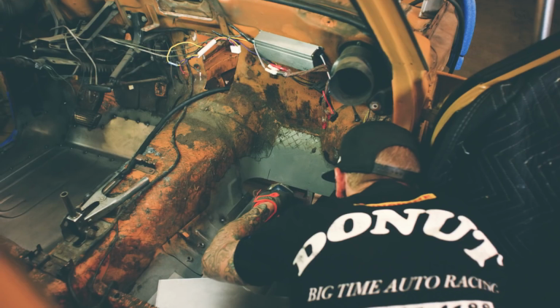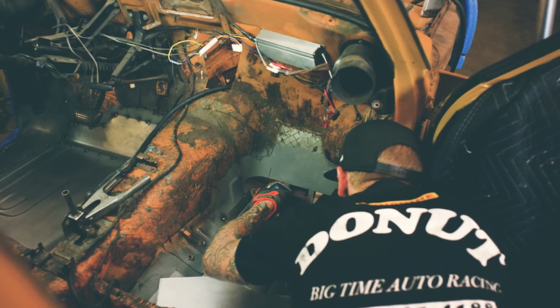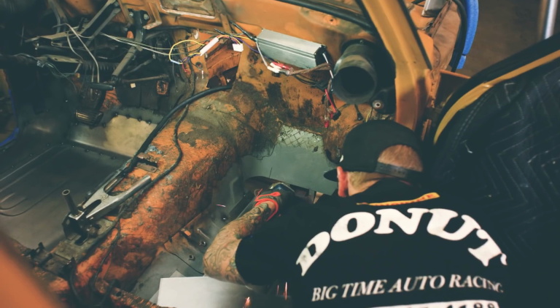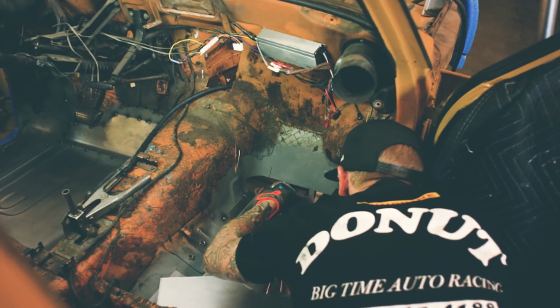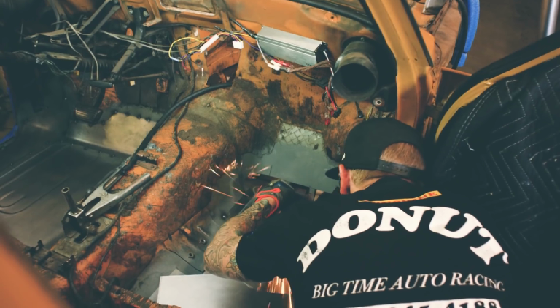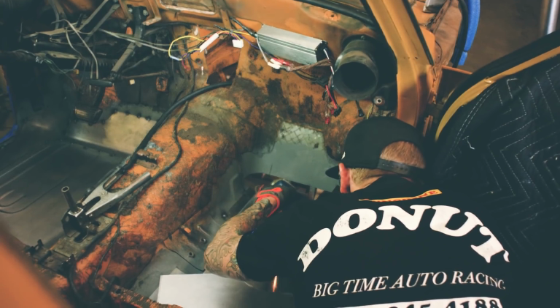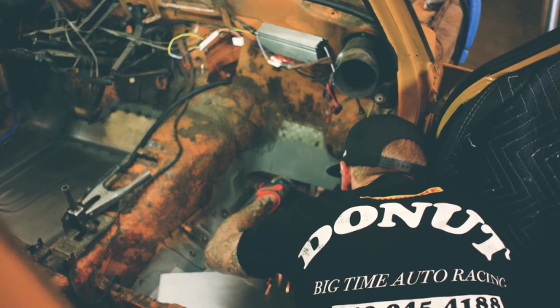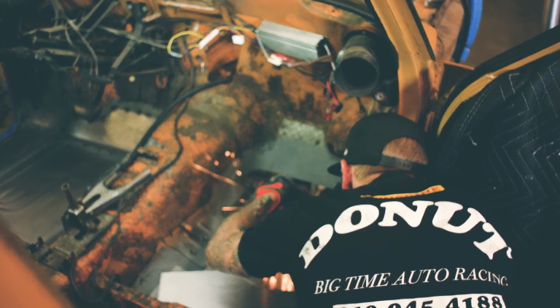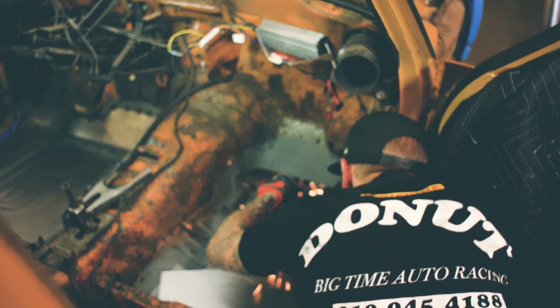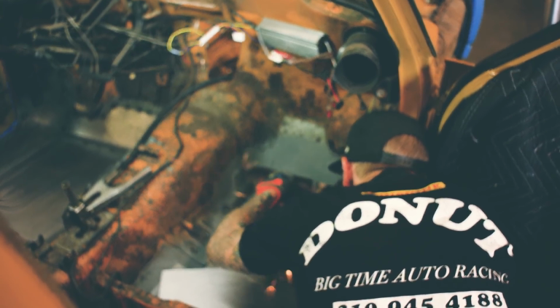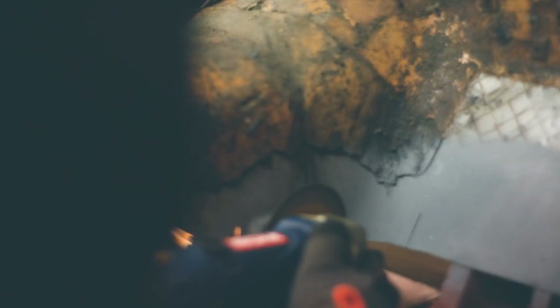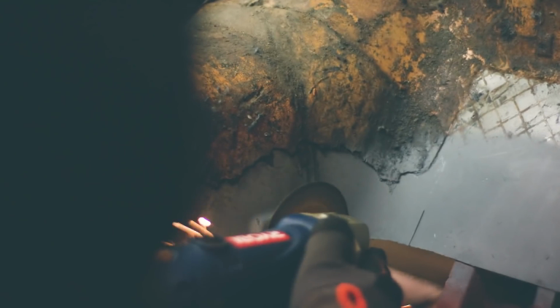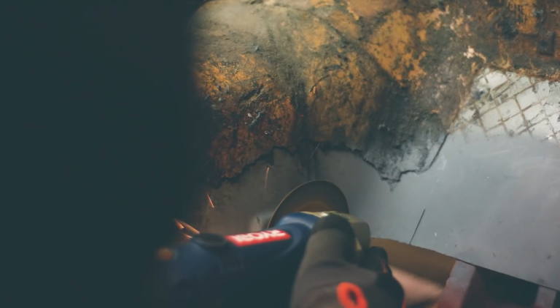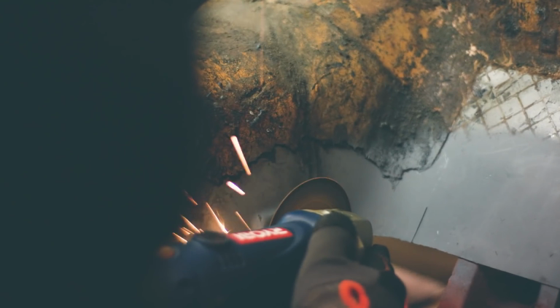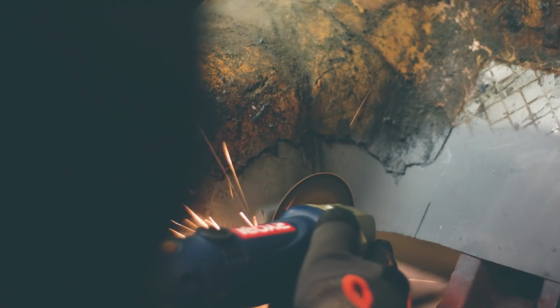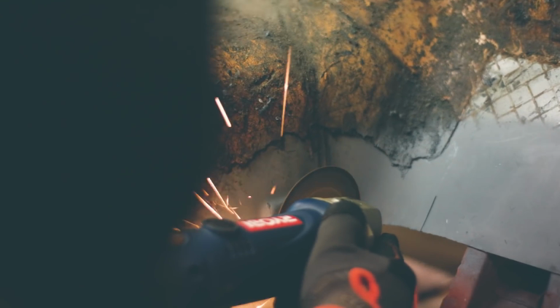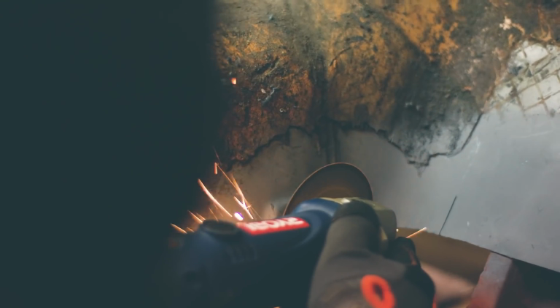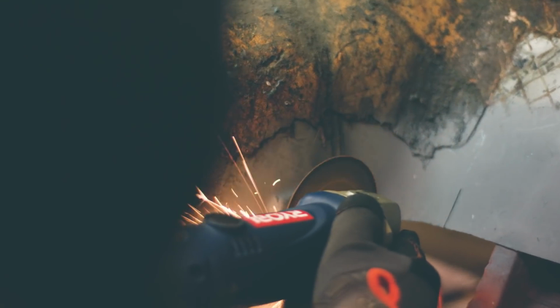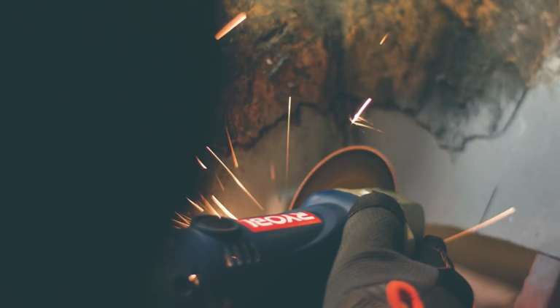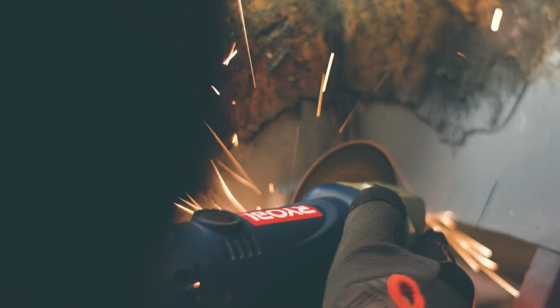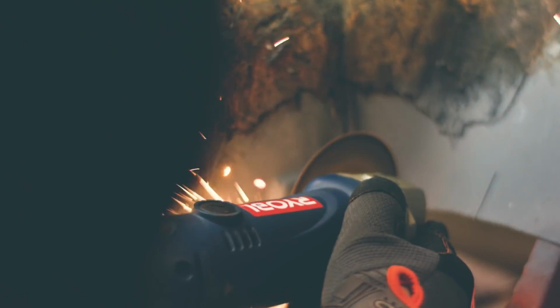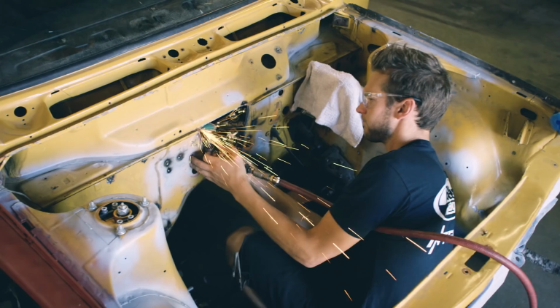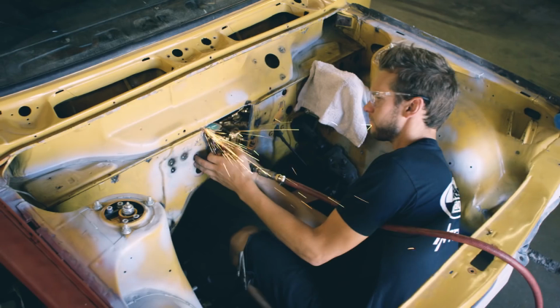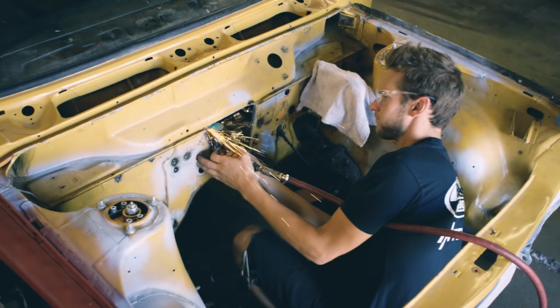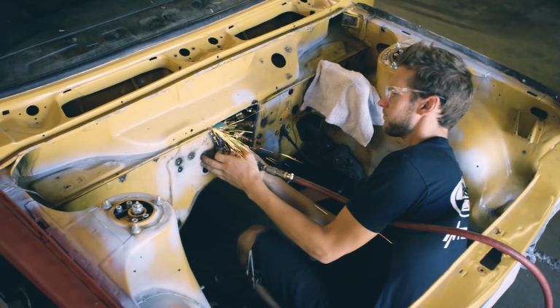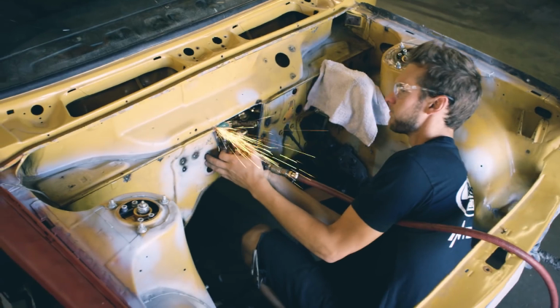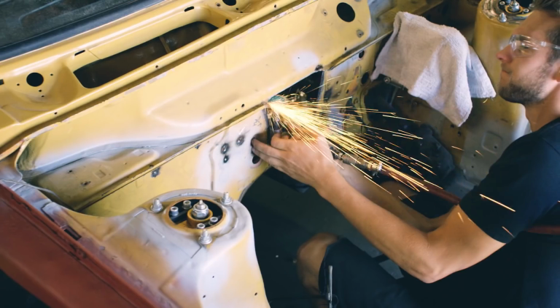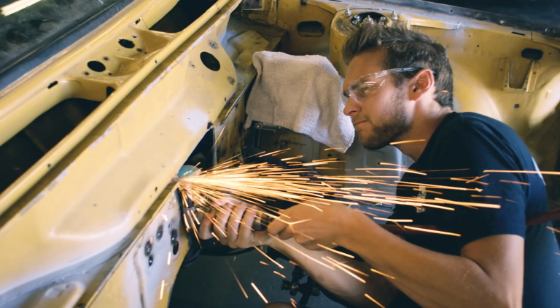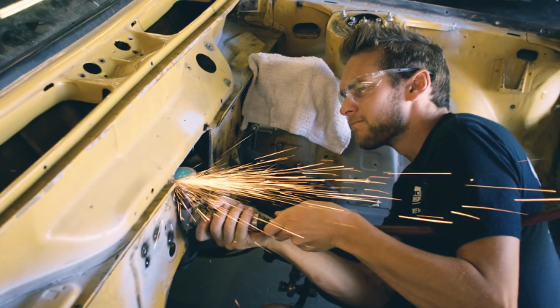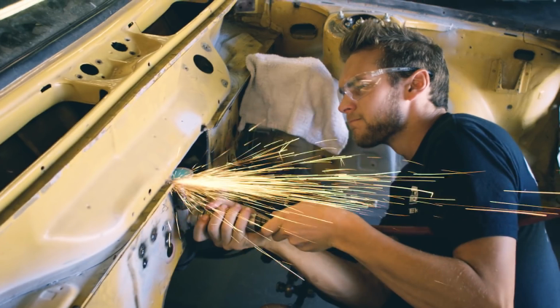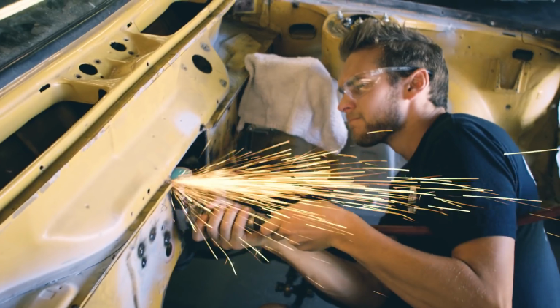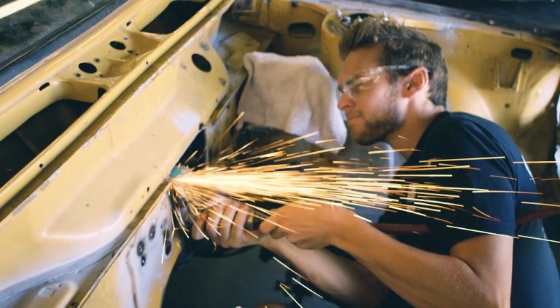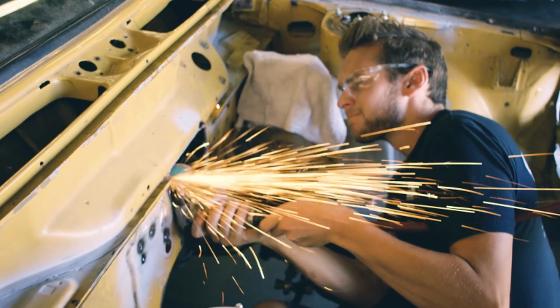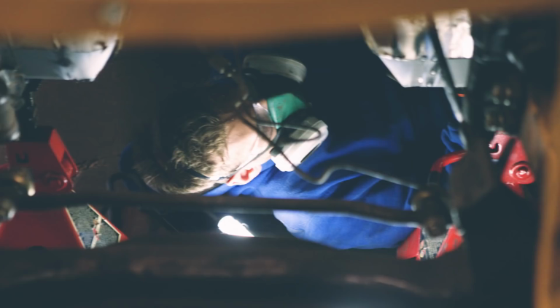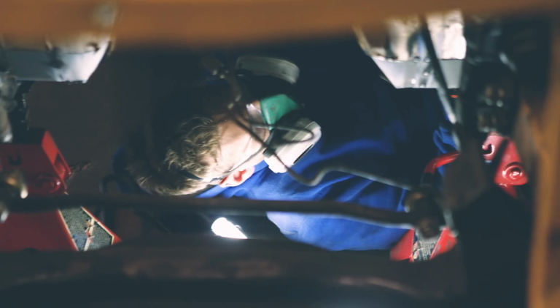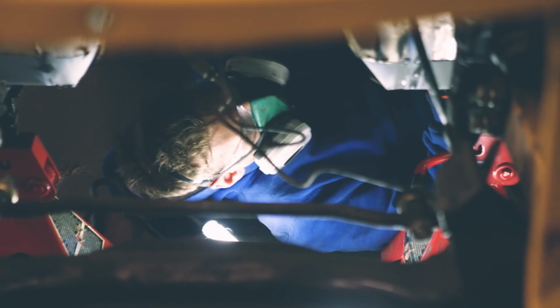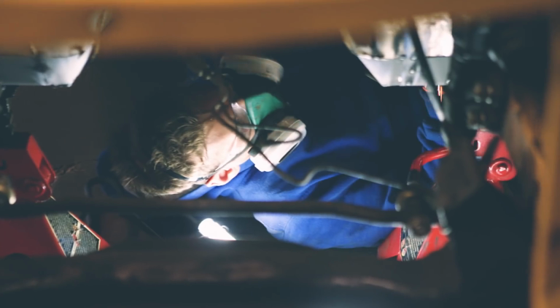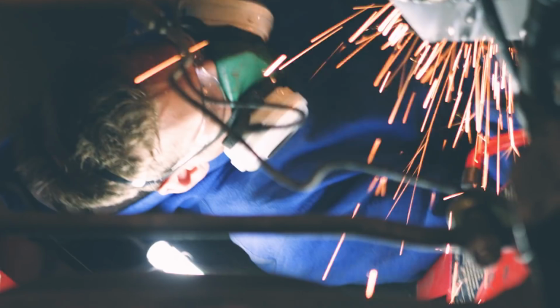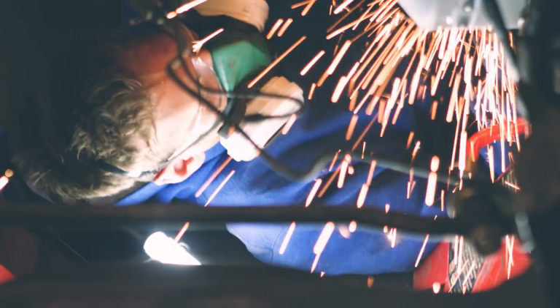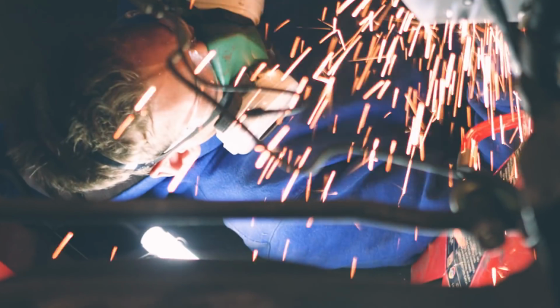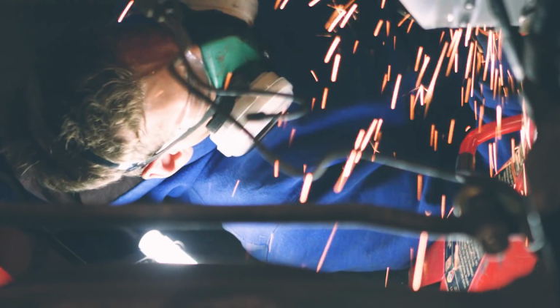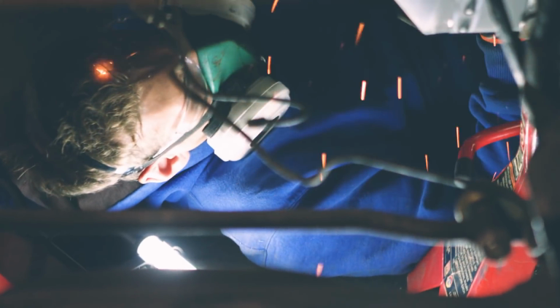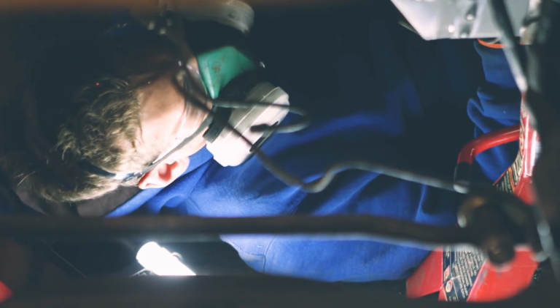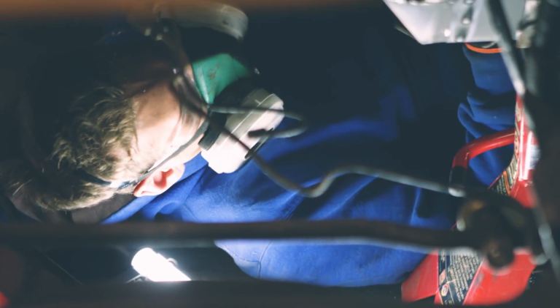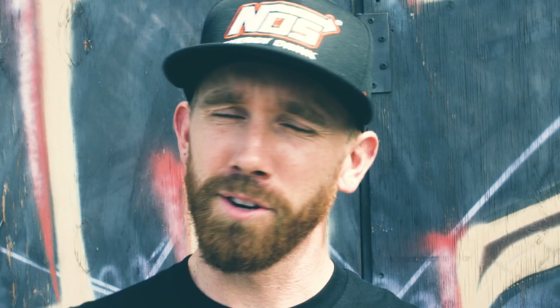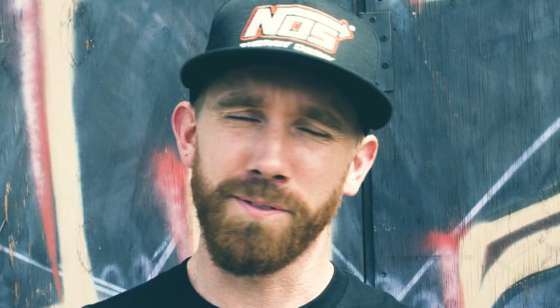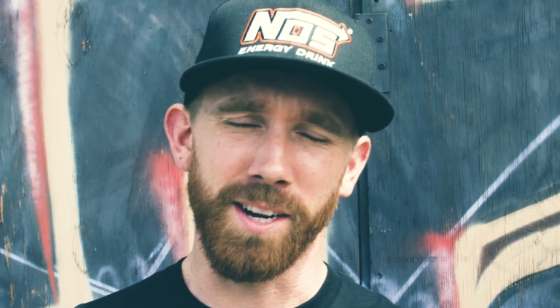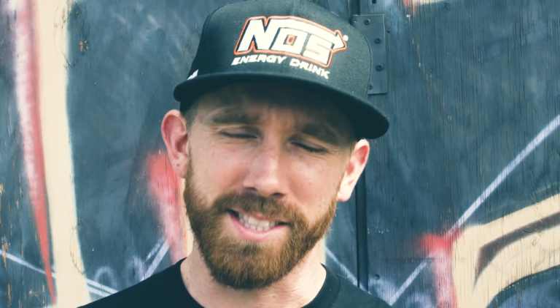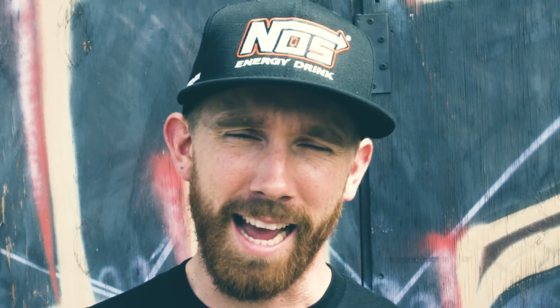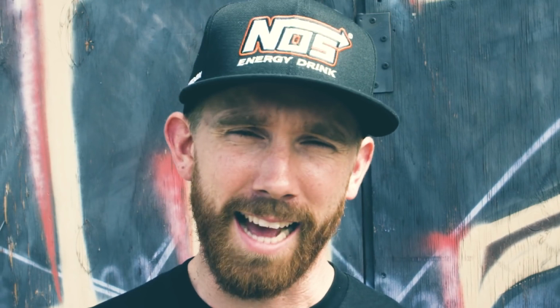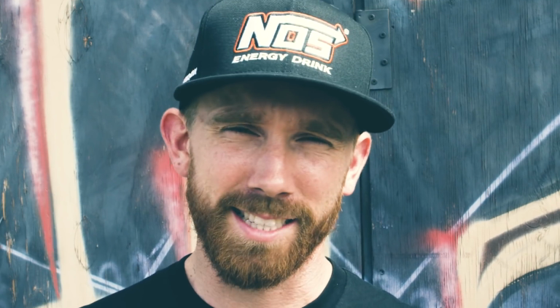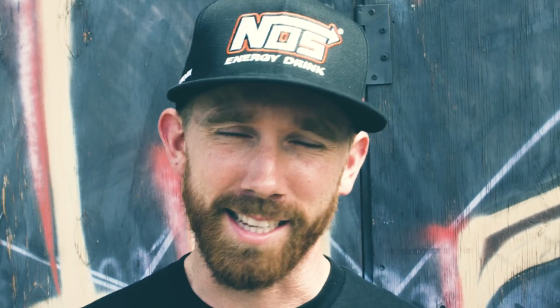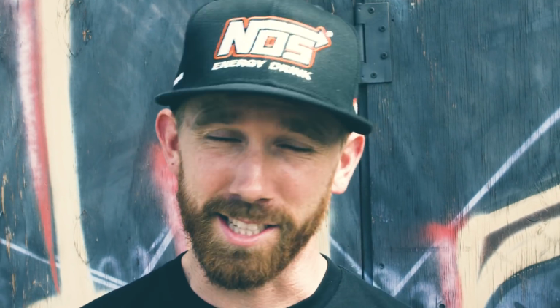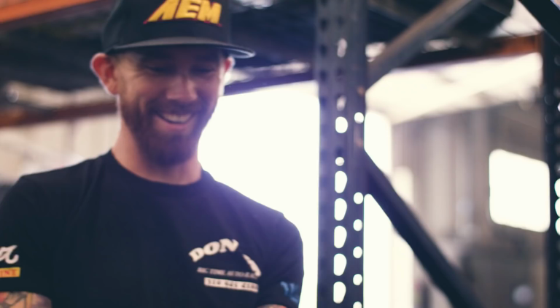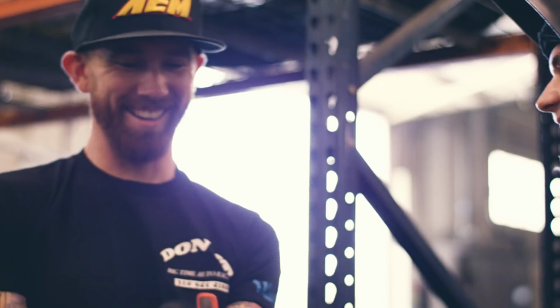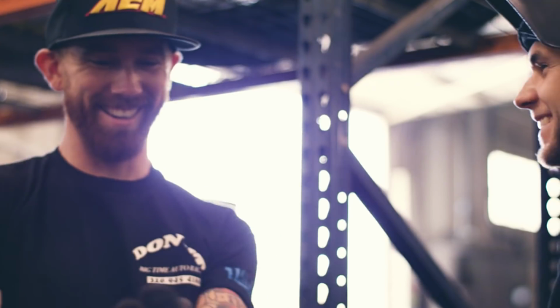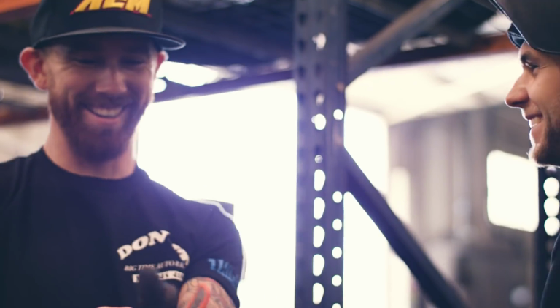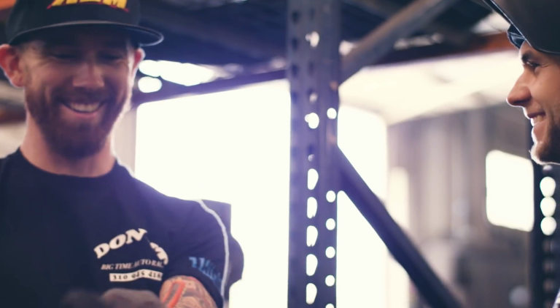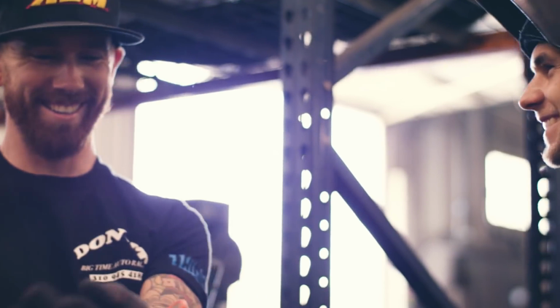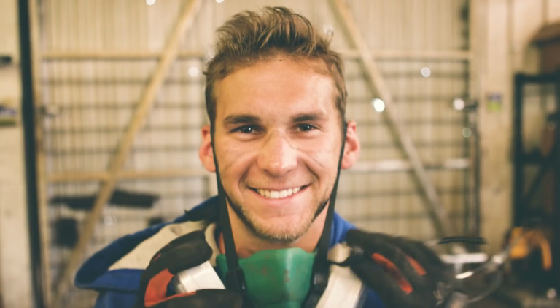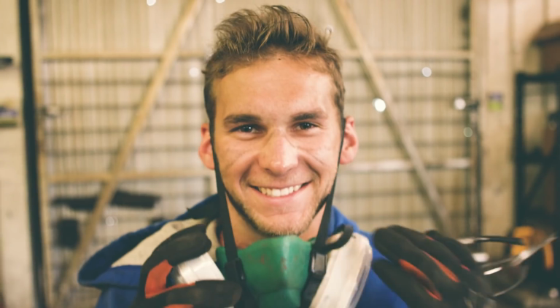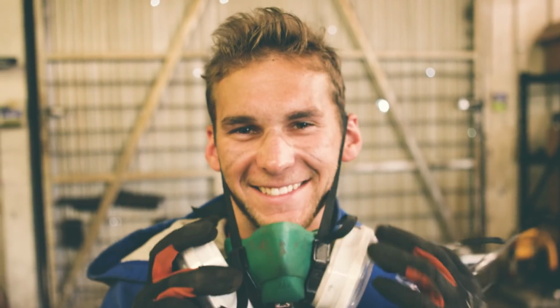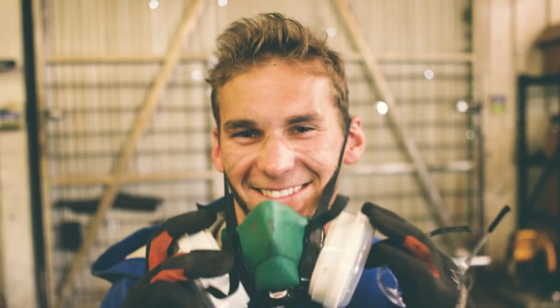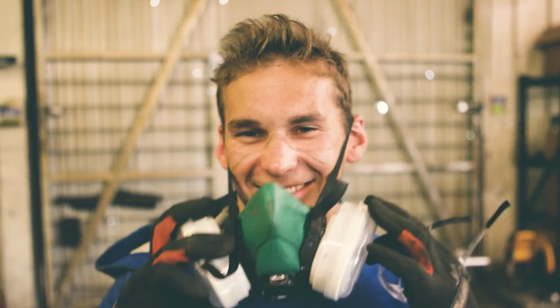We're cutting out all the rust we could find in the front half of this 1972 Datsun. It's no fun task and it's no easy task either.